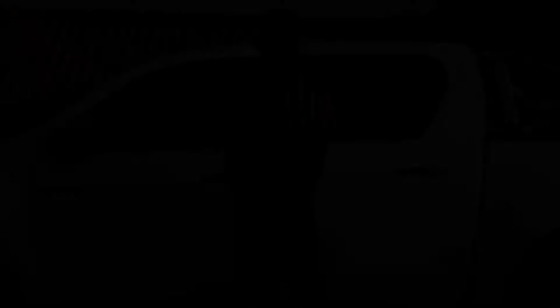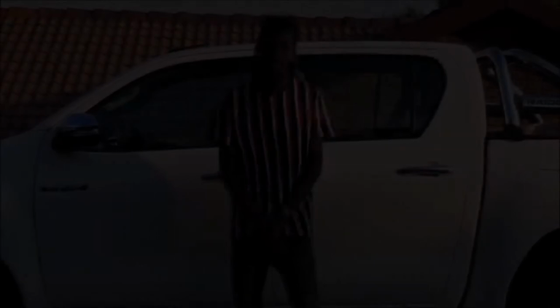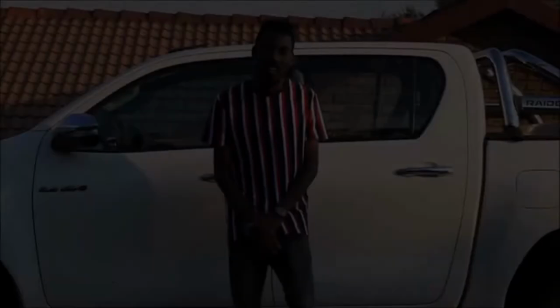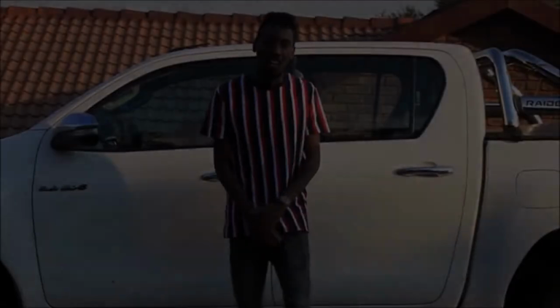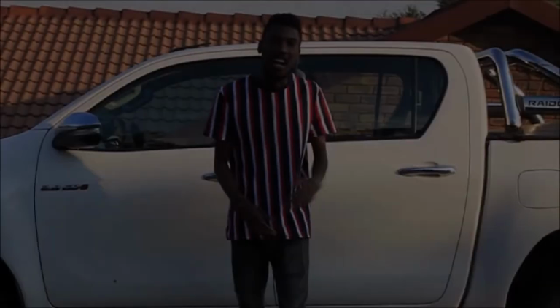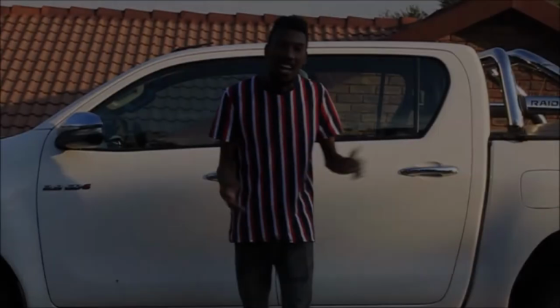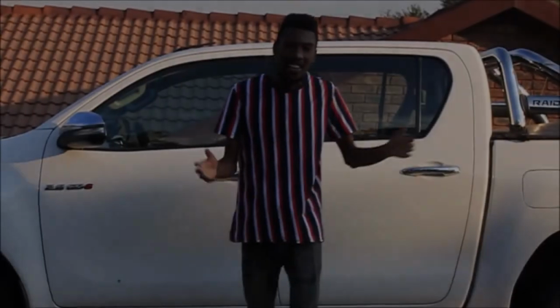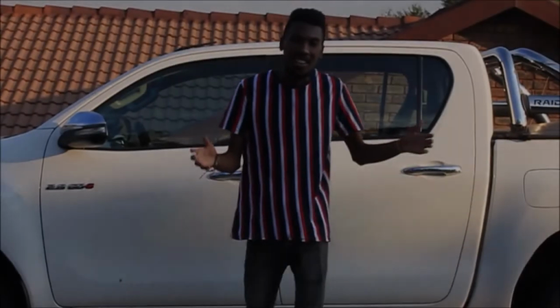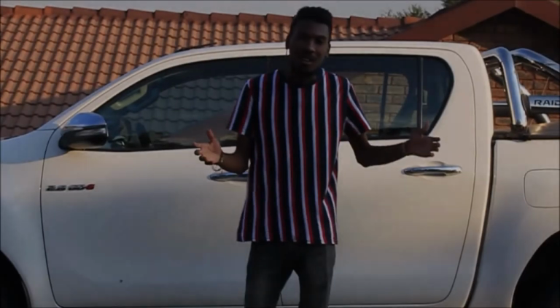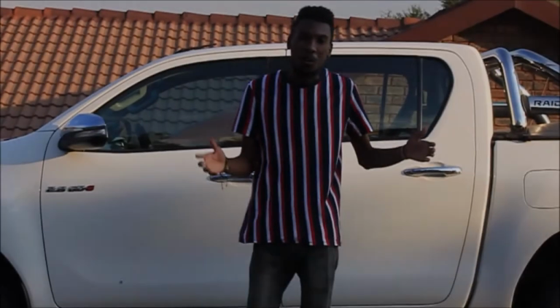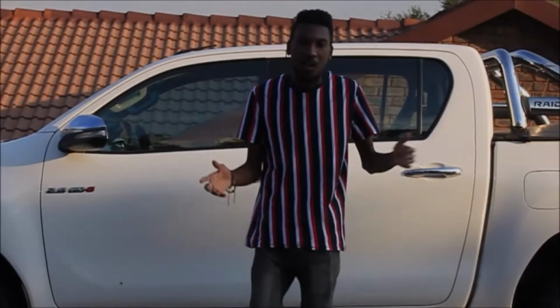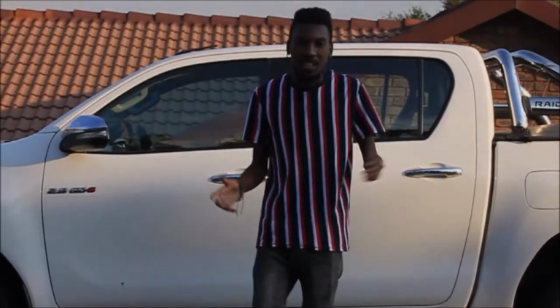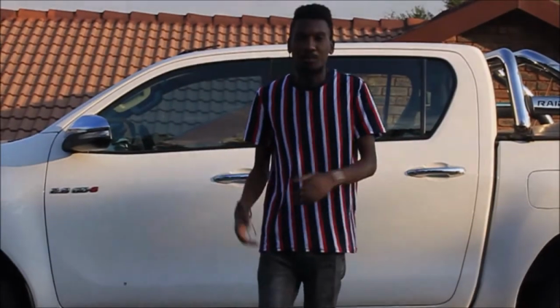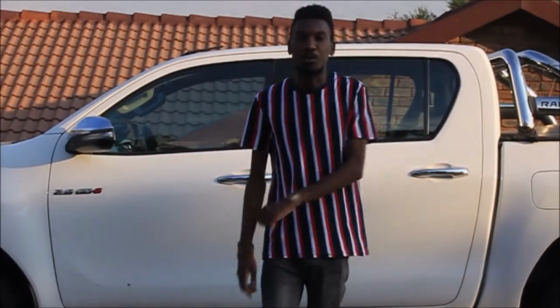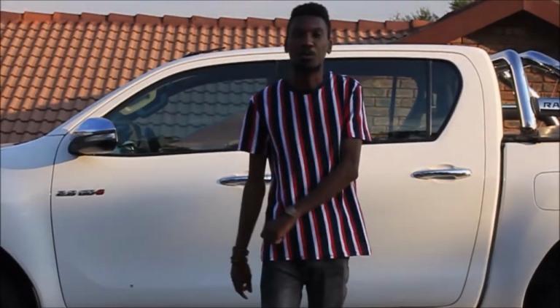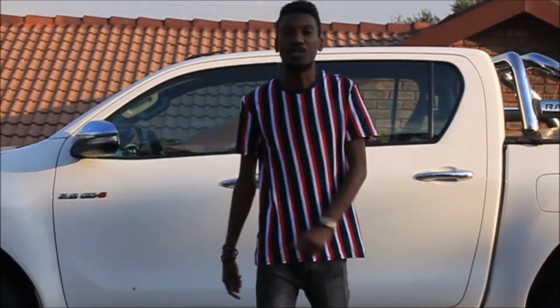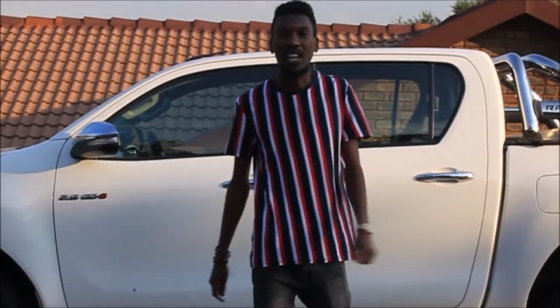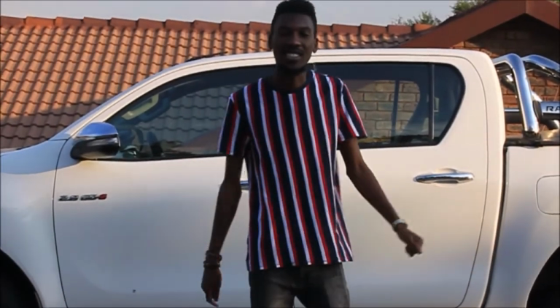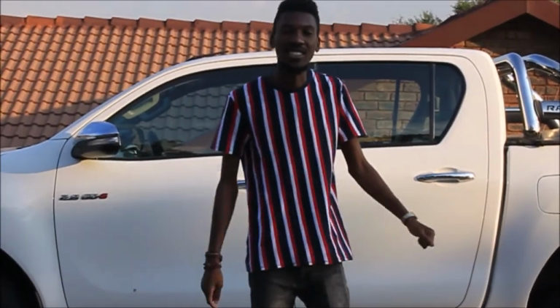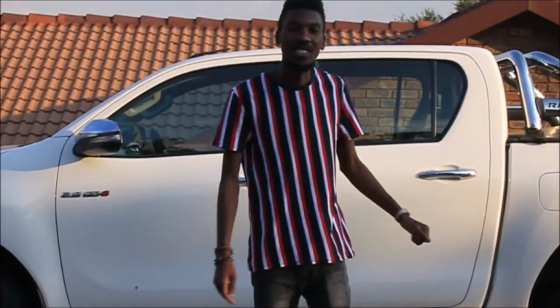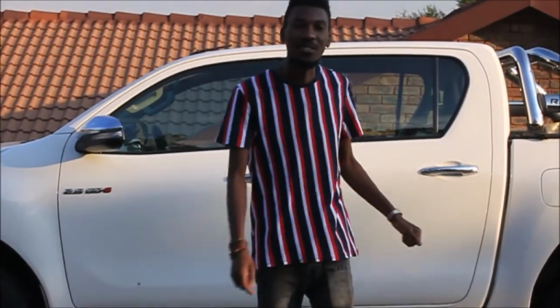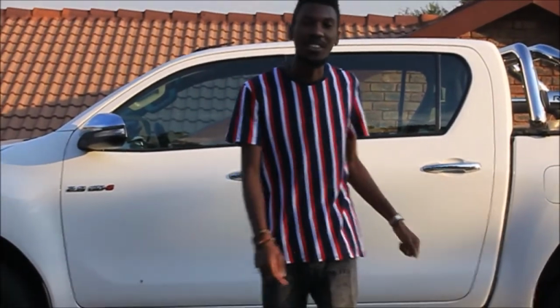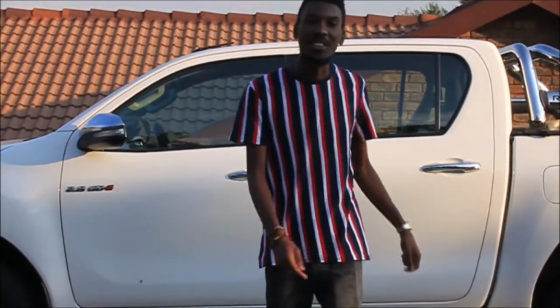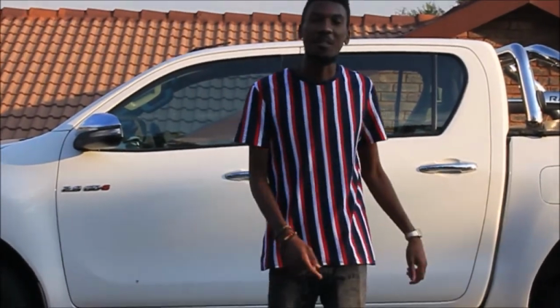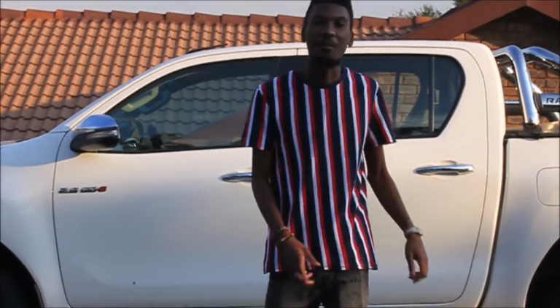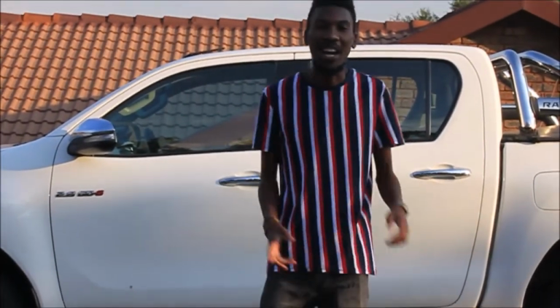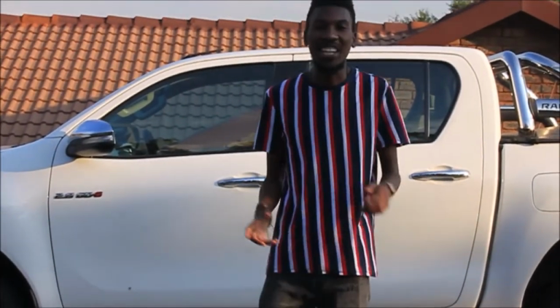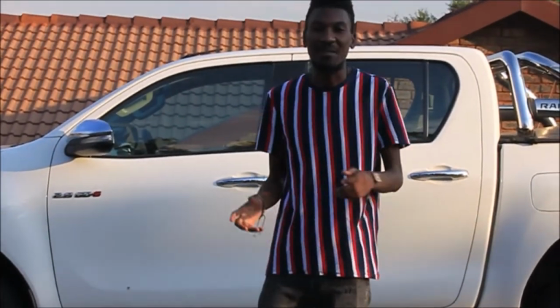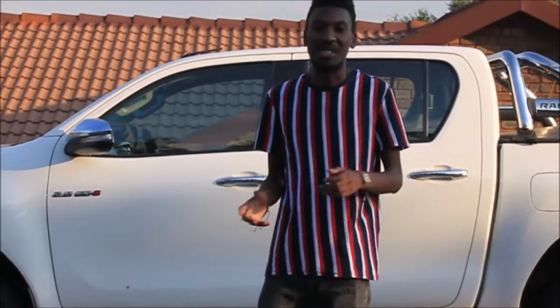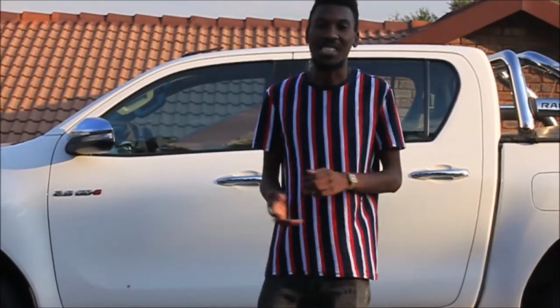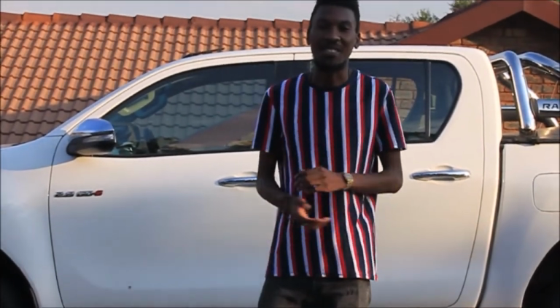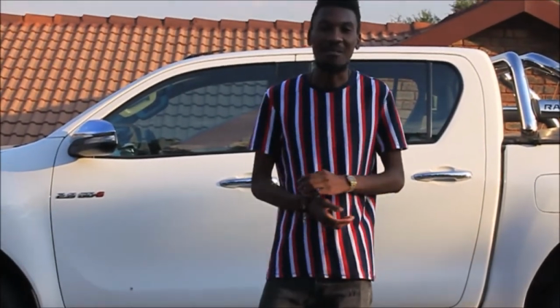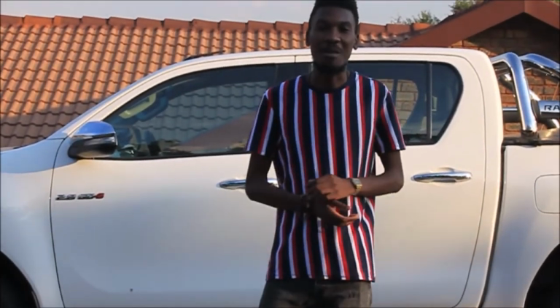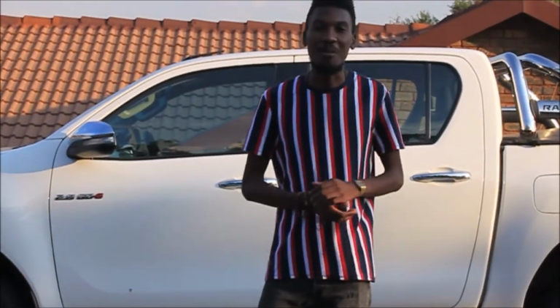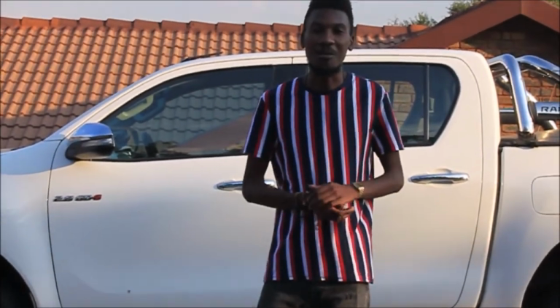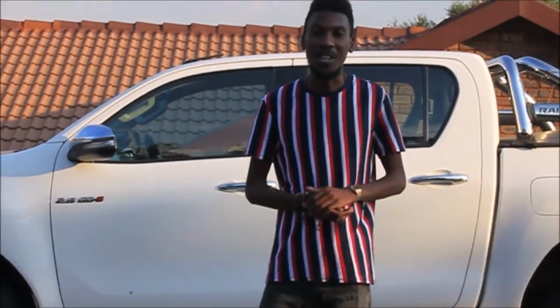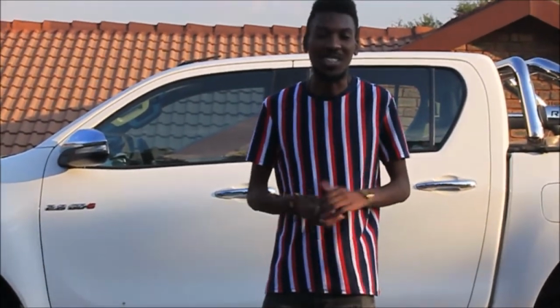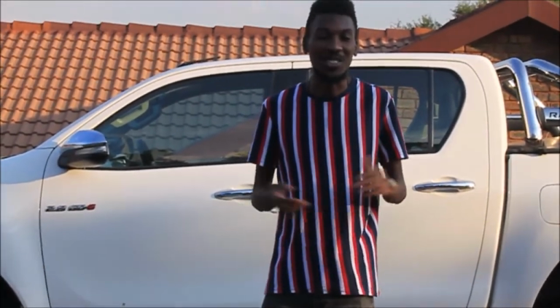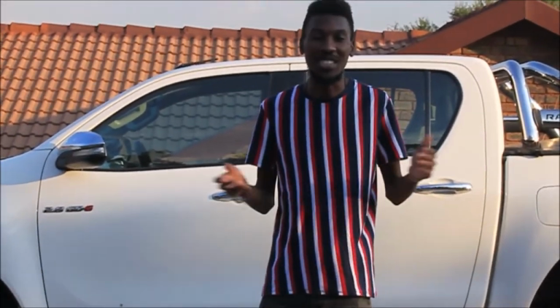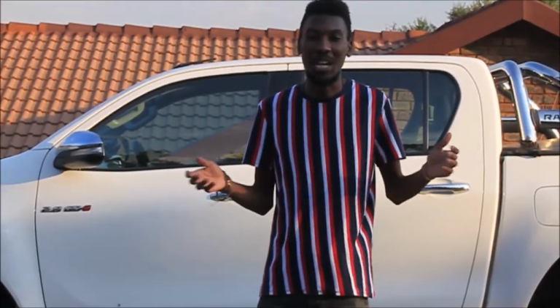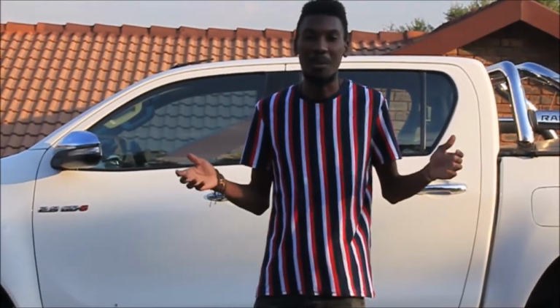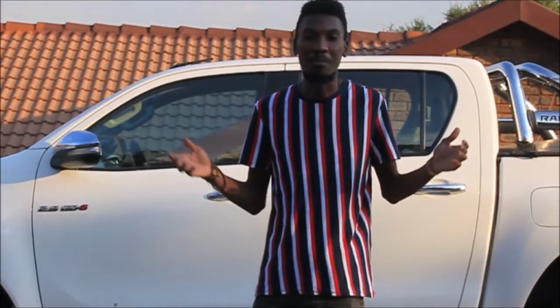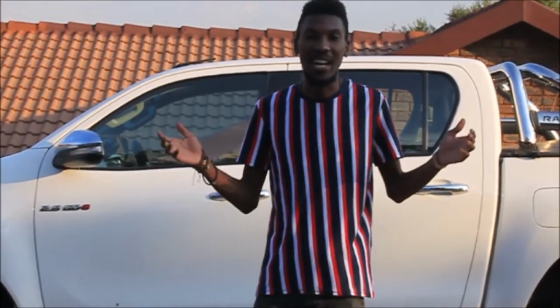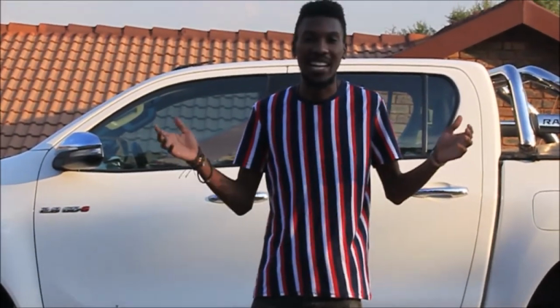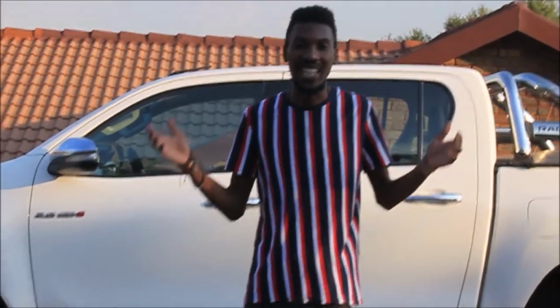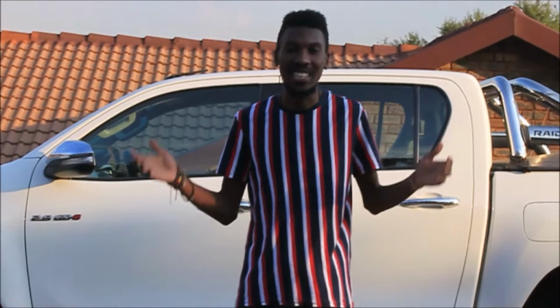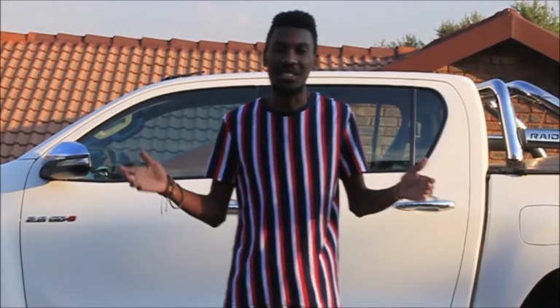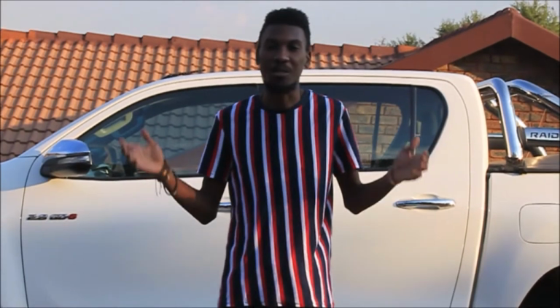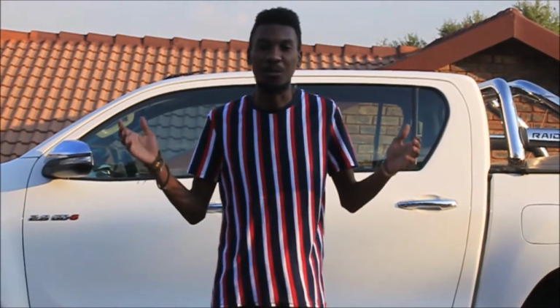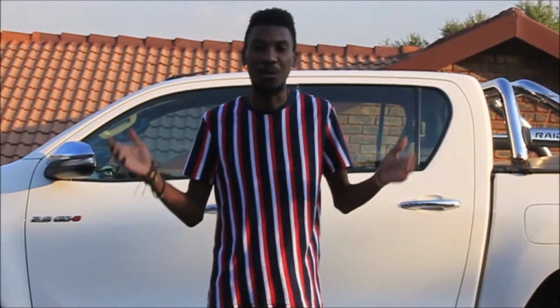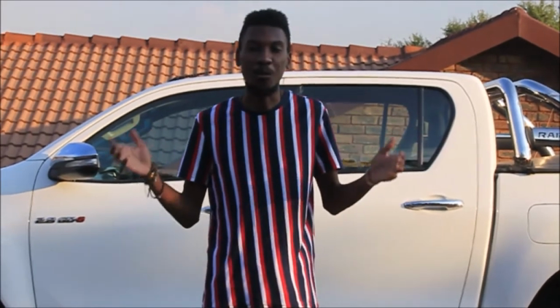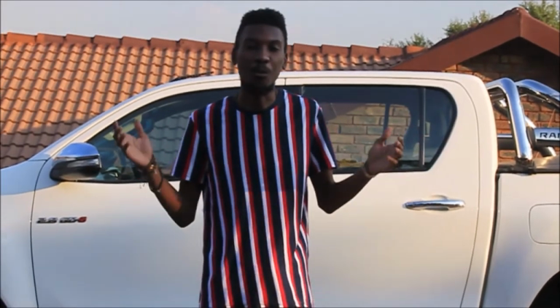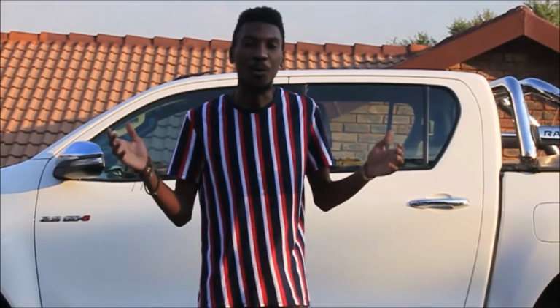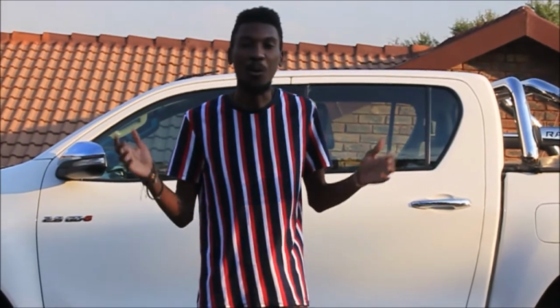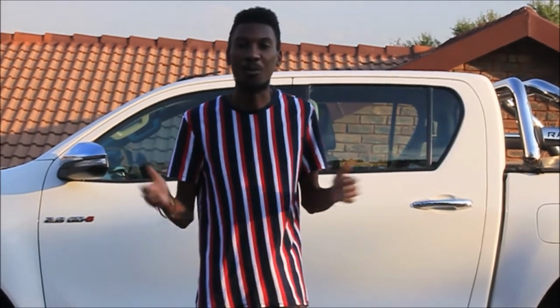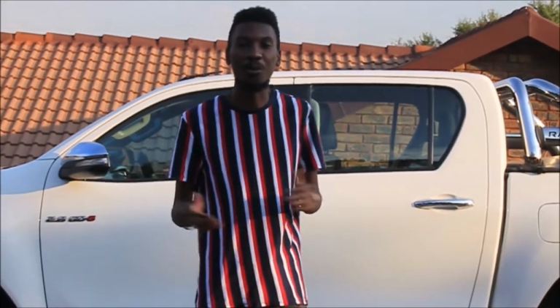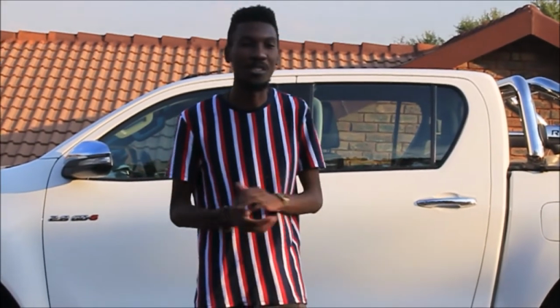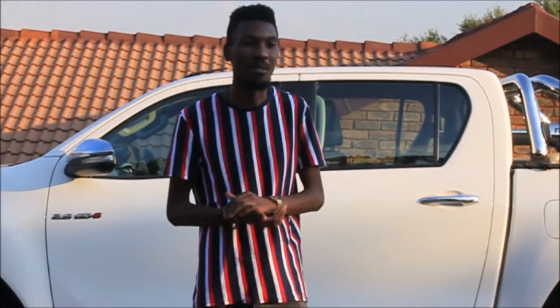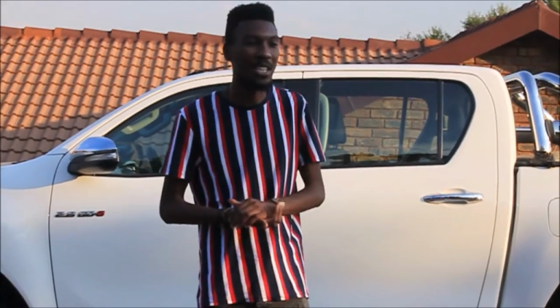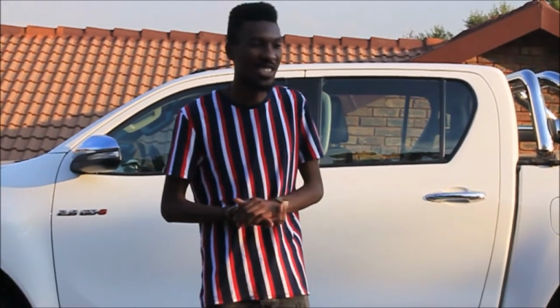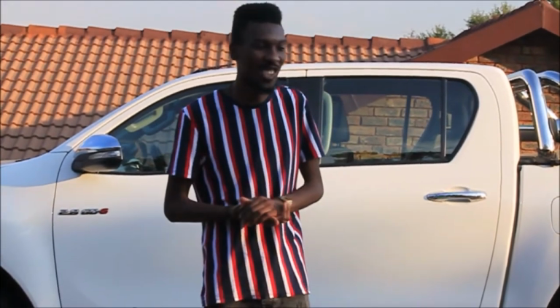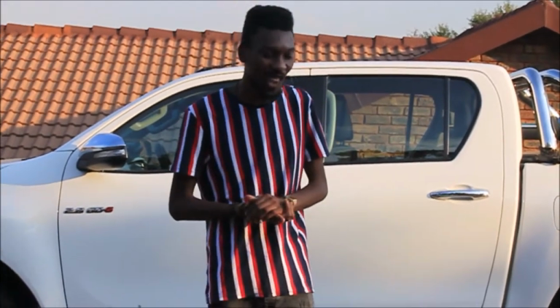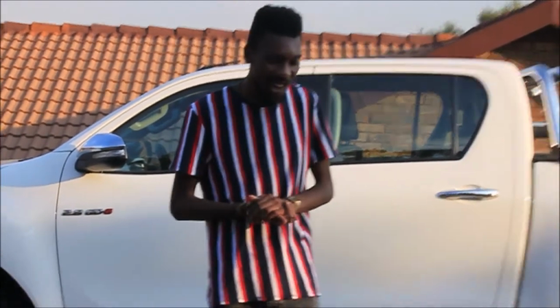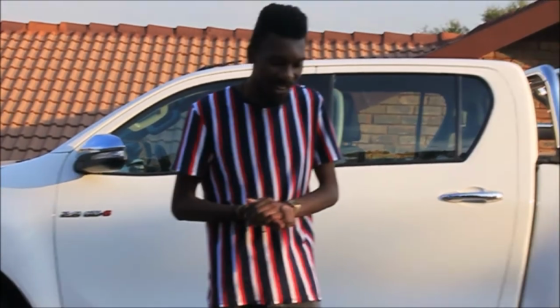Hi there! Welcome to Blue Skies TV. My name is Gevan Mabuwon and today we're back at it reviewing more of those amazing cars.